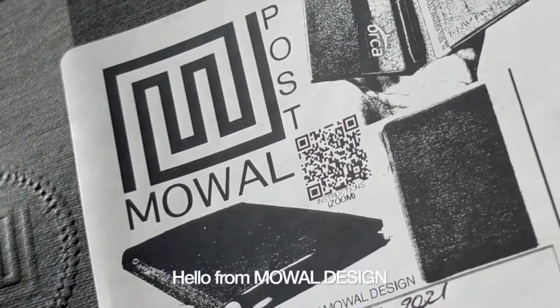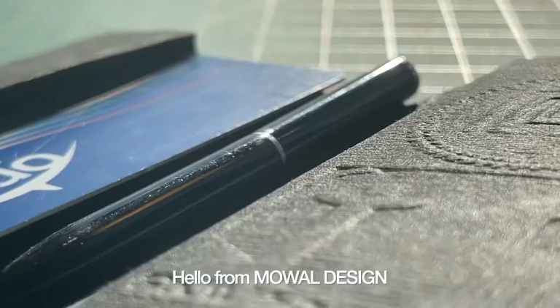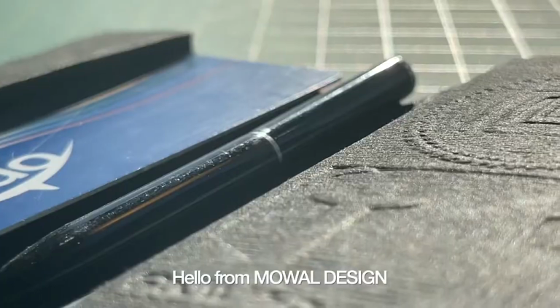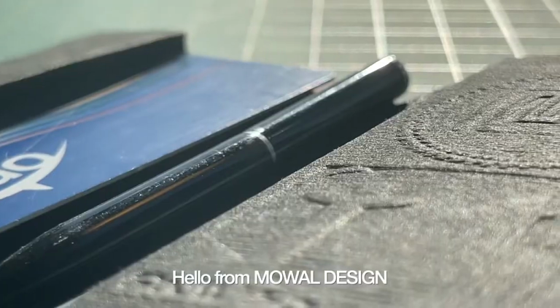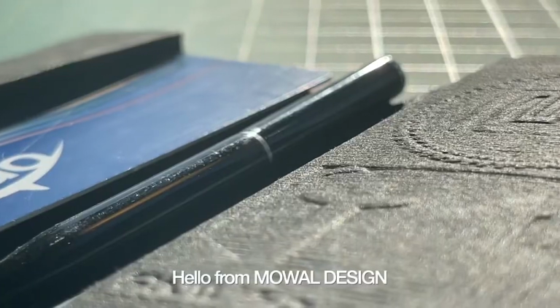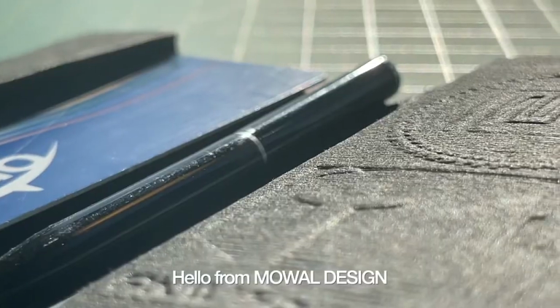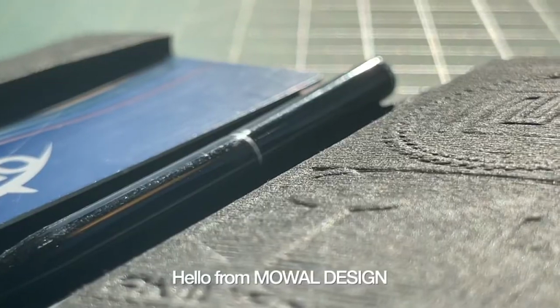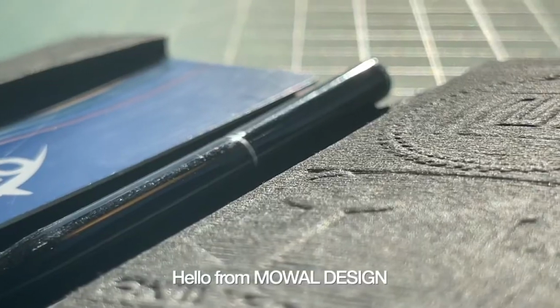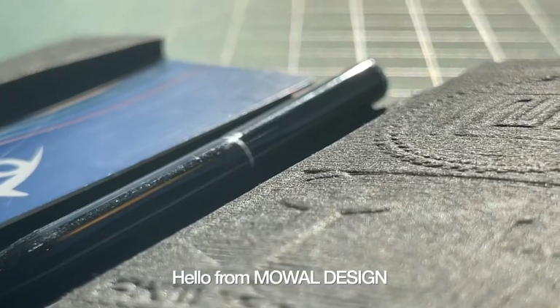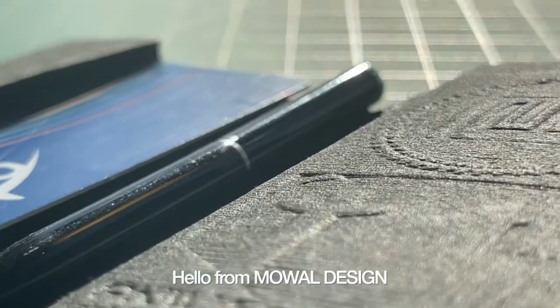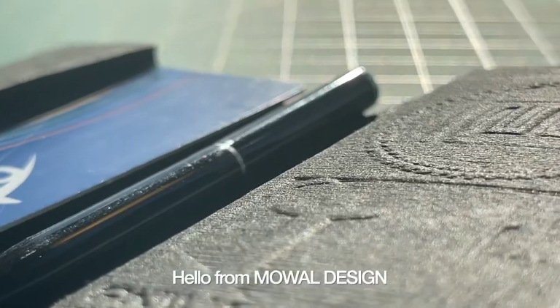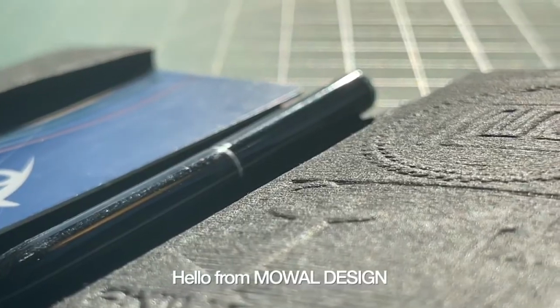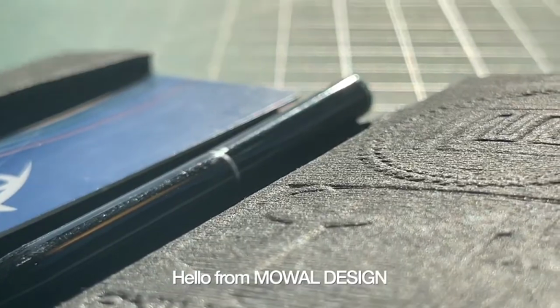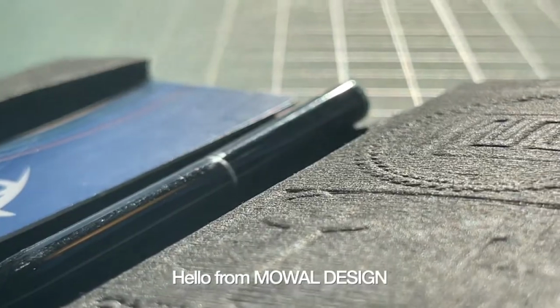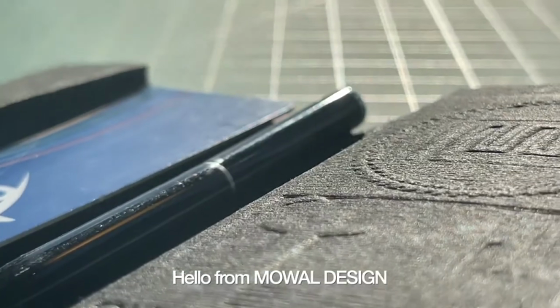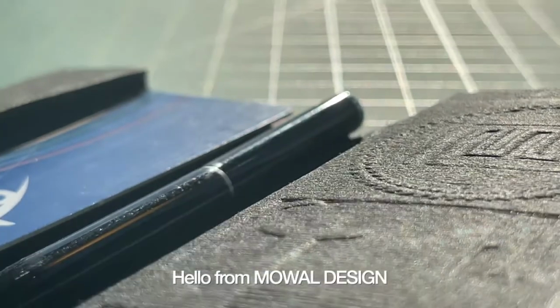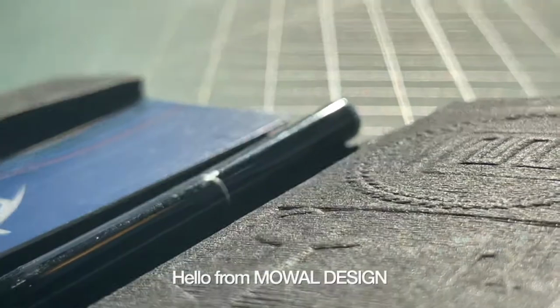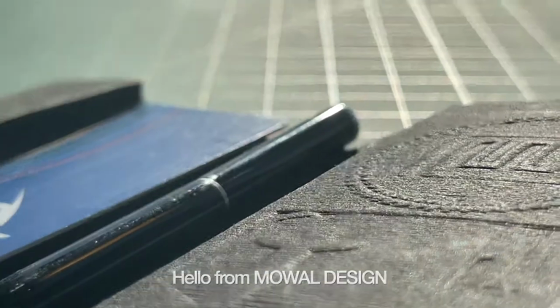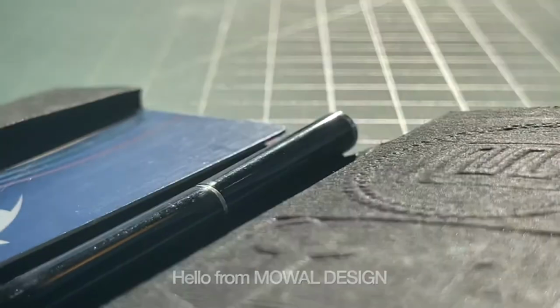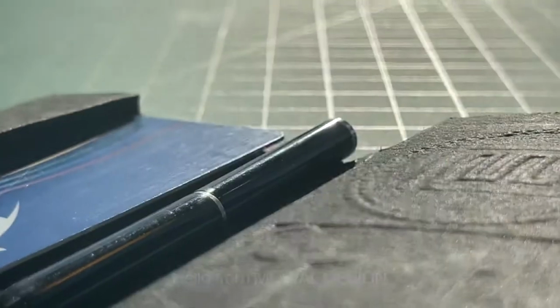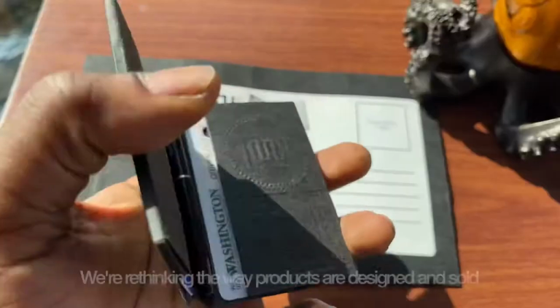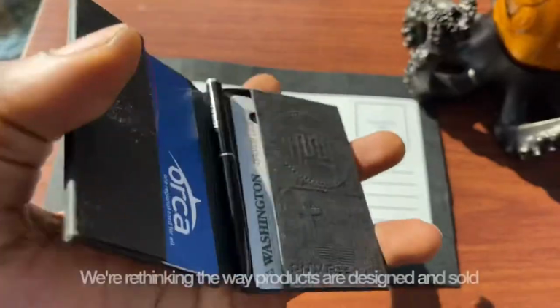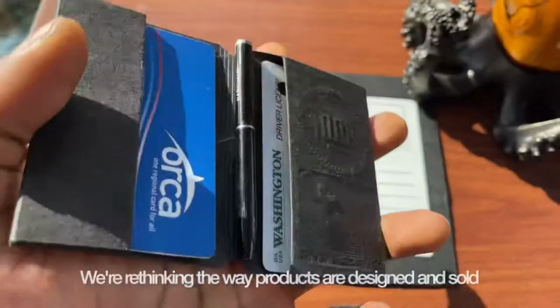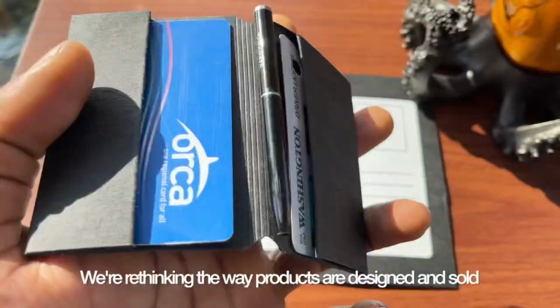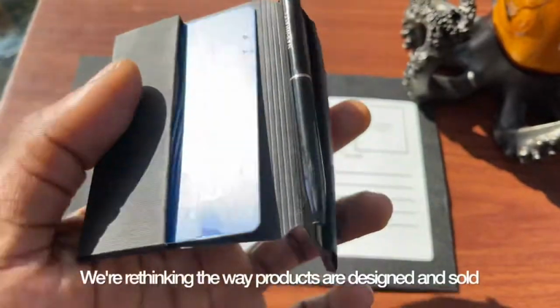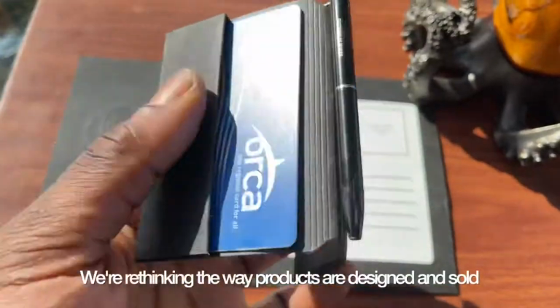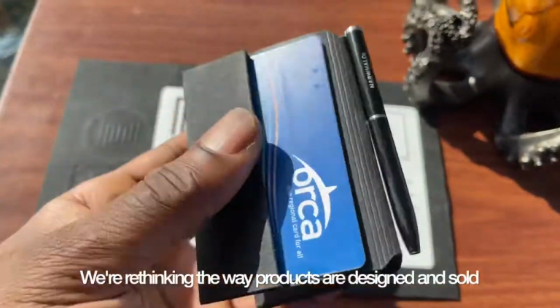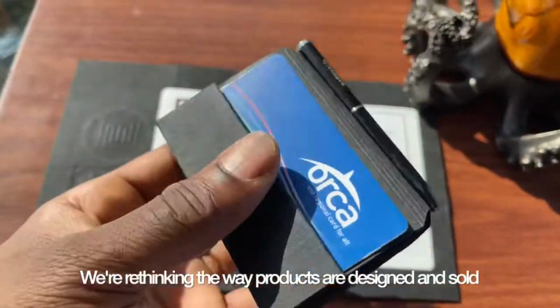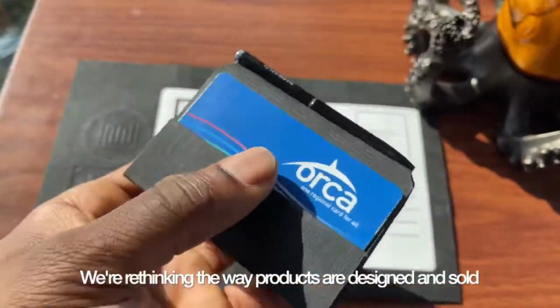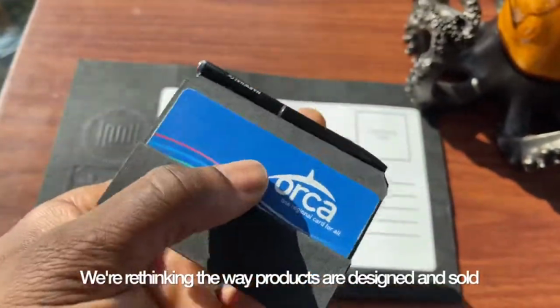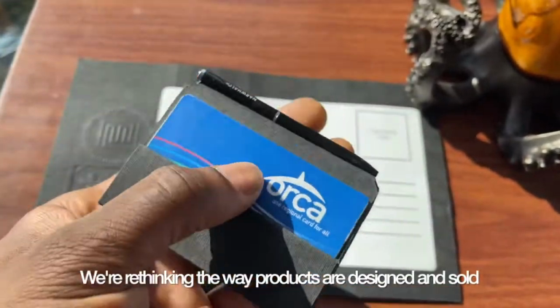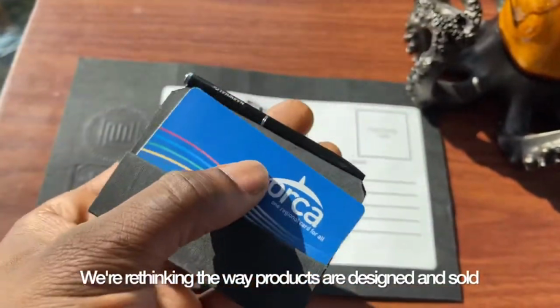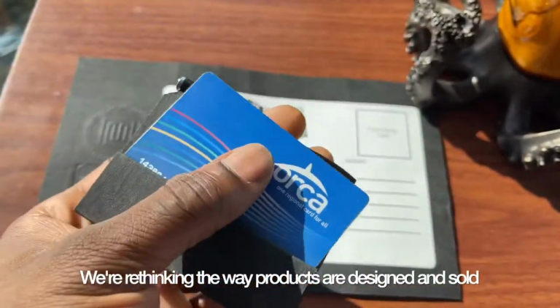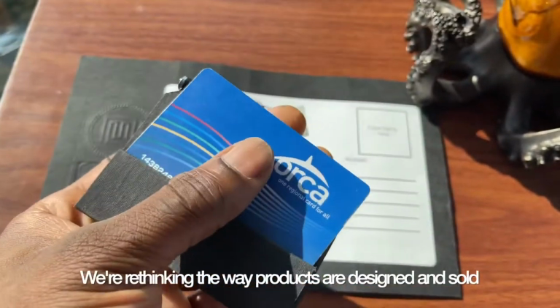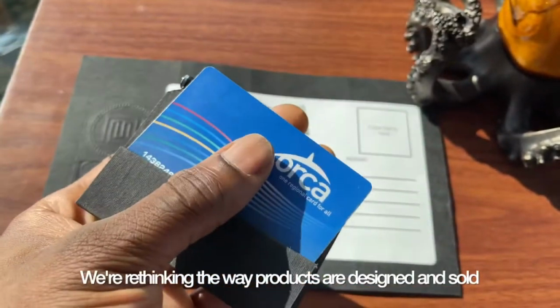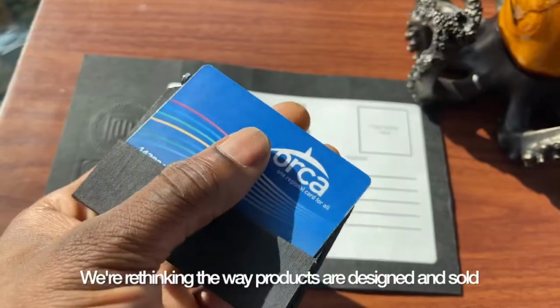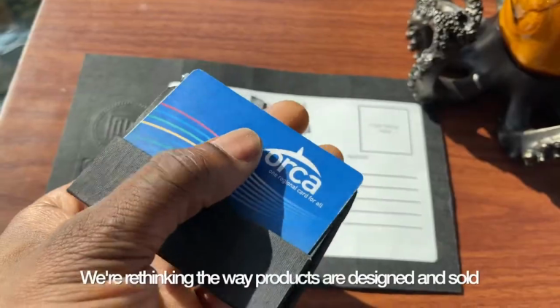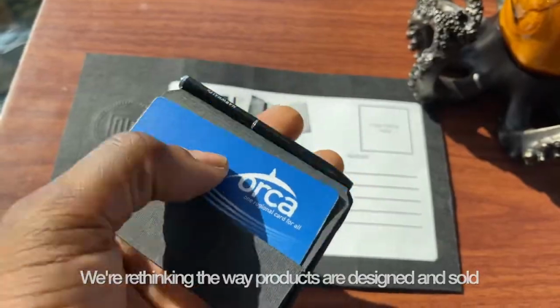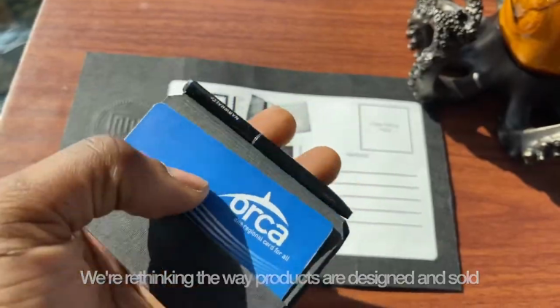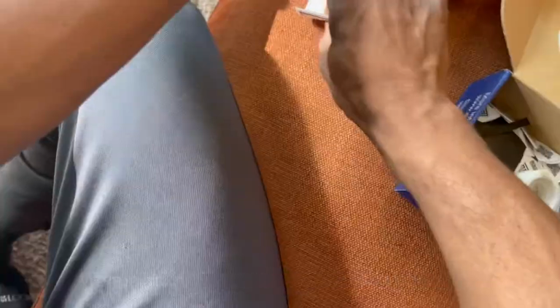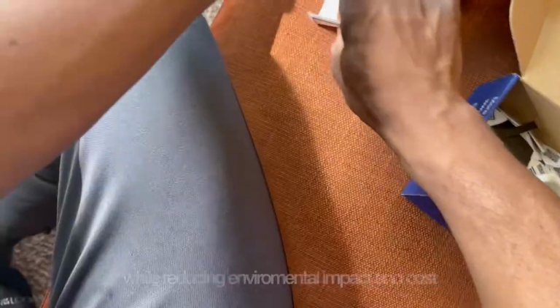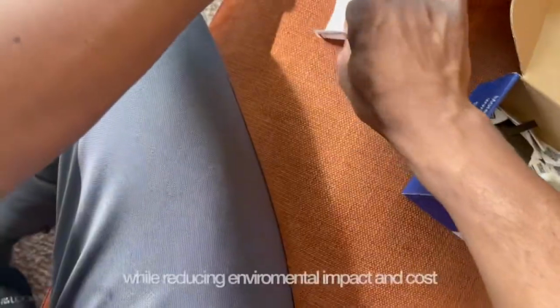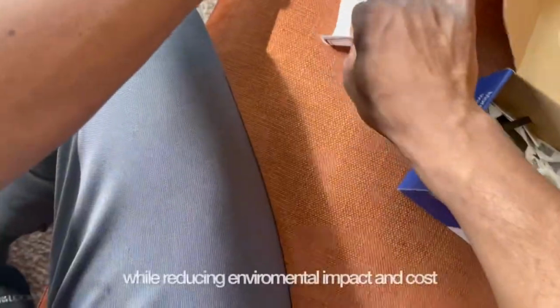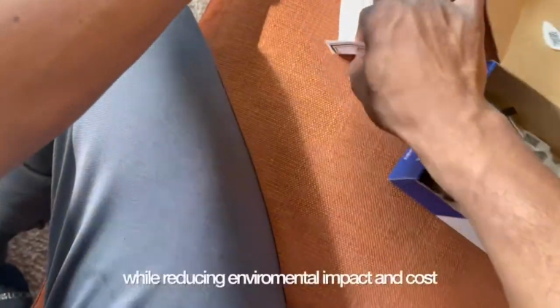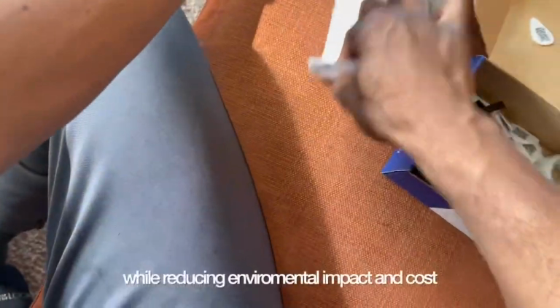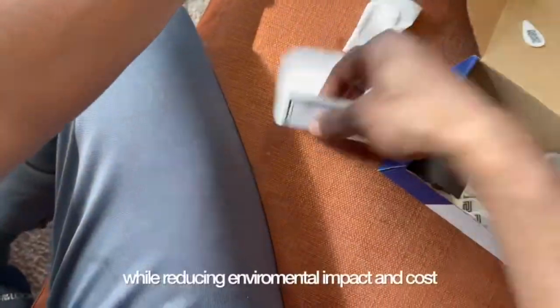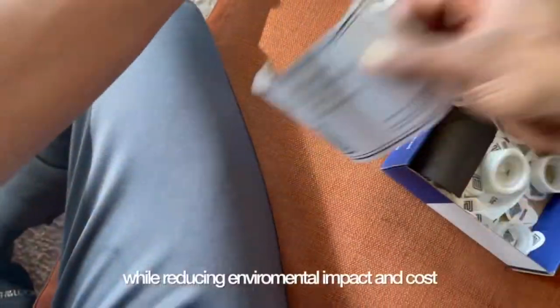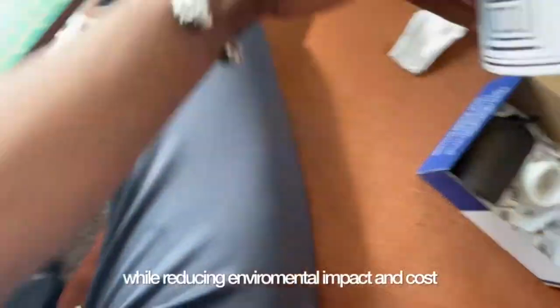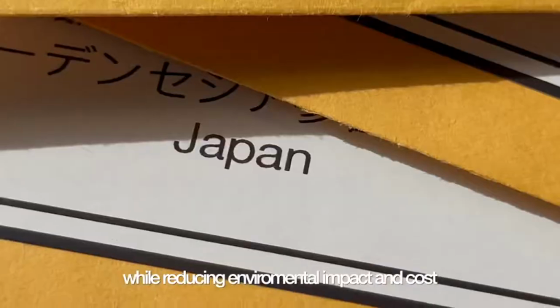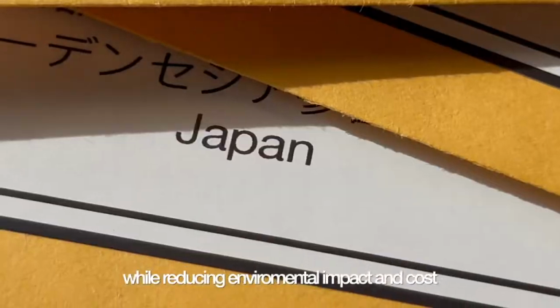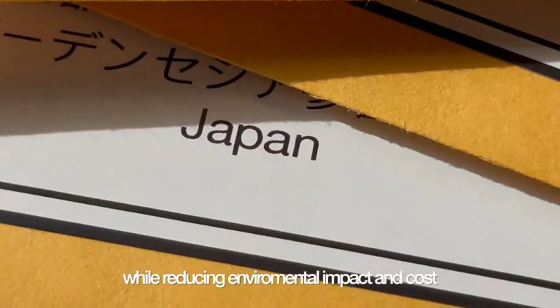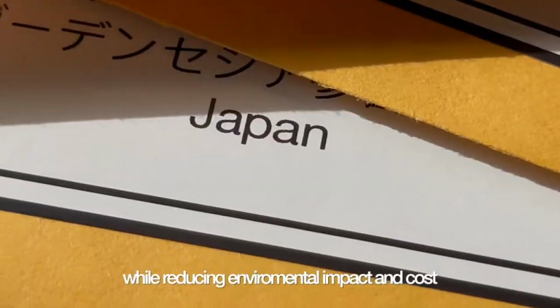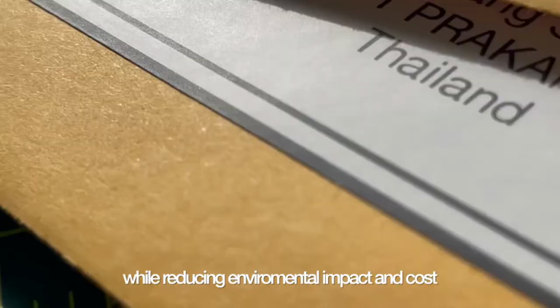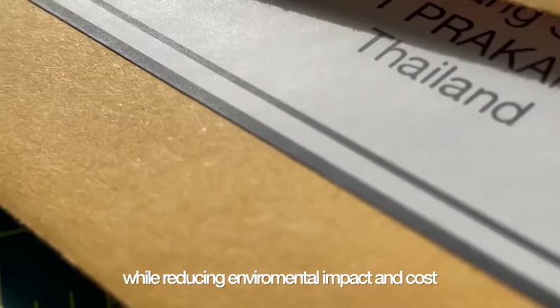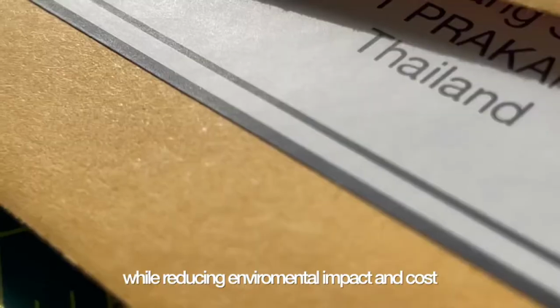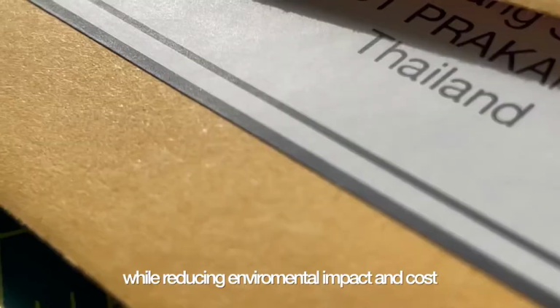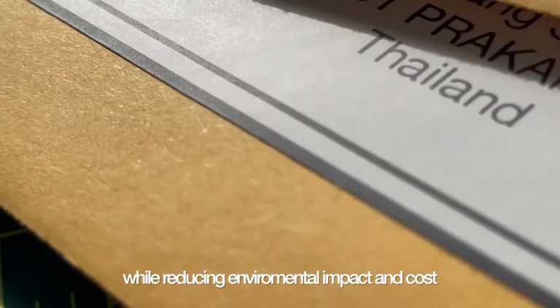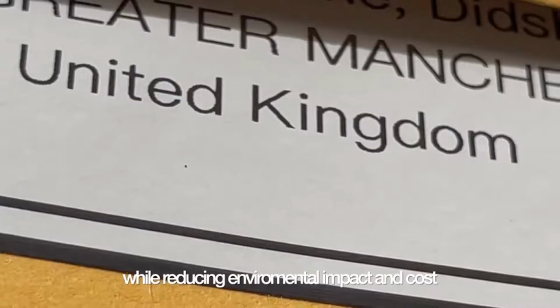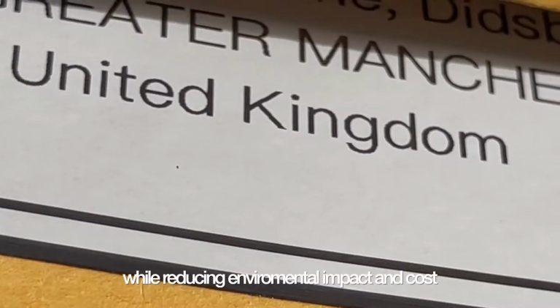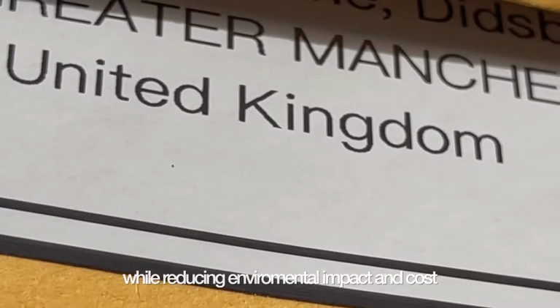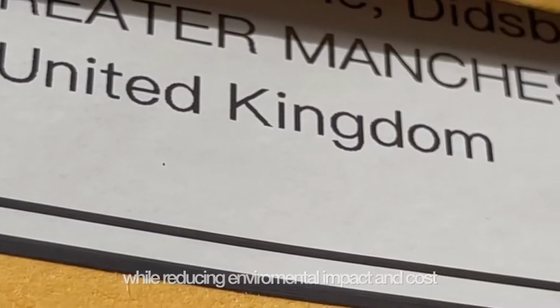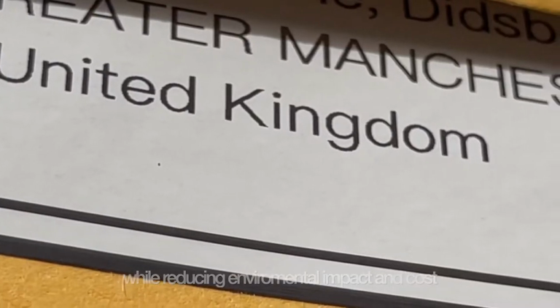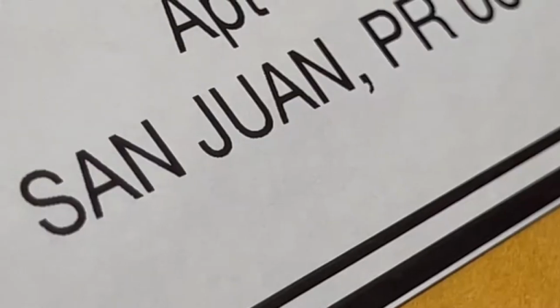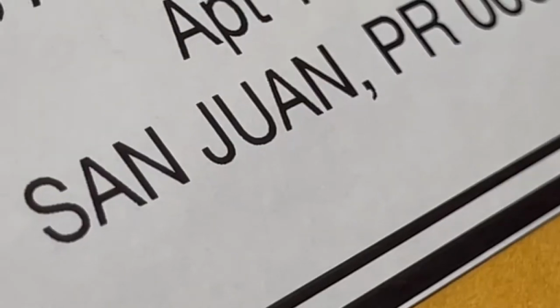Hello from Moal Design. We're really rethinking the way products are designed and sold, all while reducing environmental impact and cost.